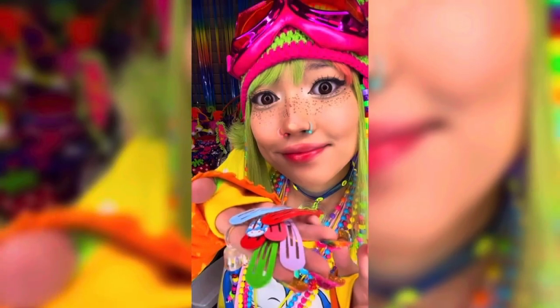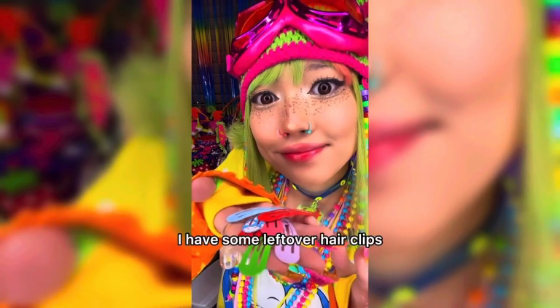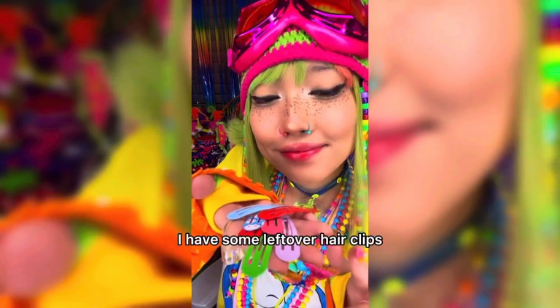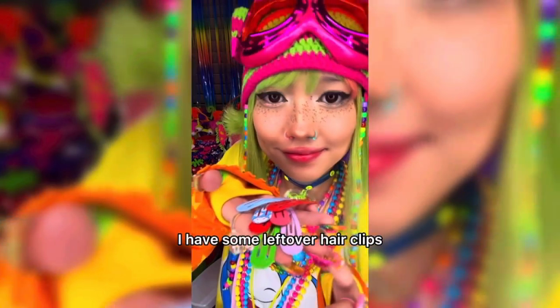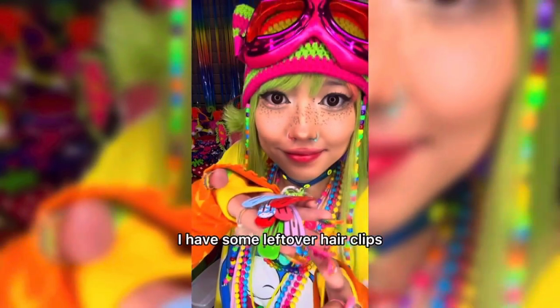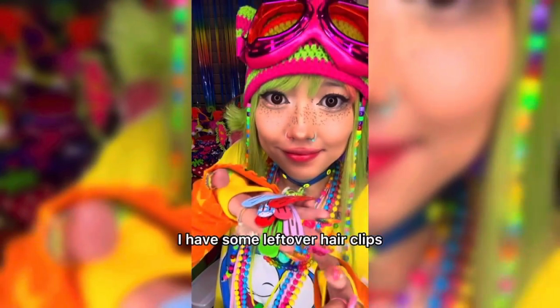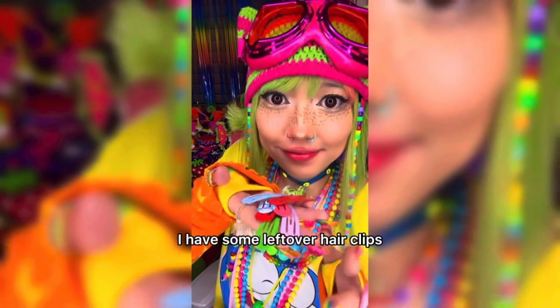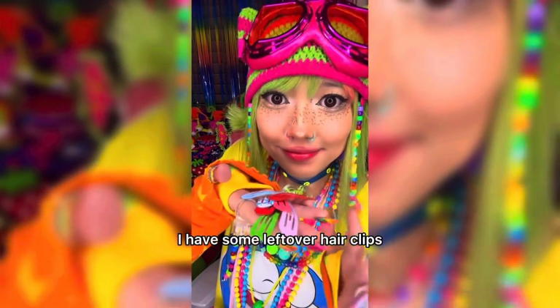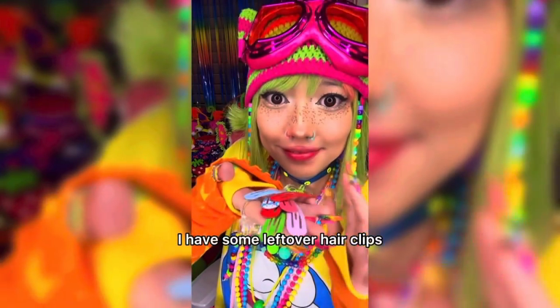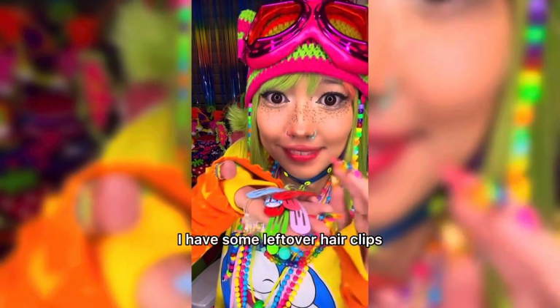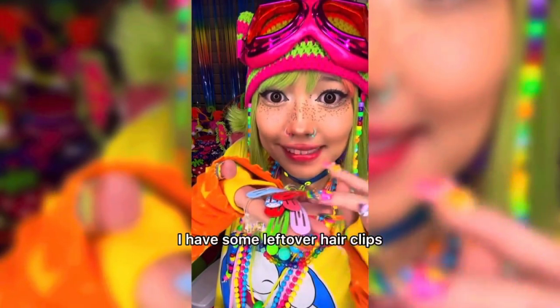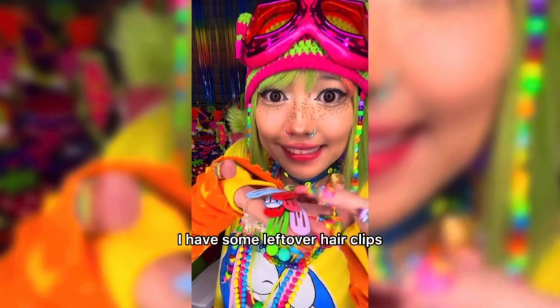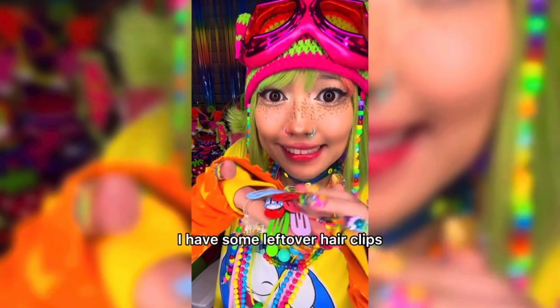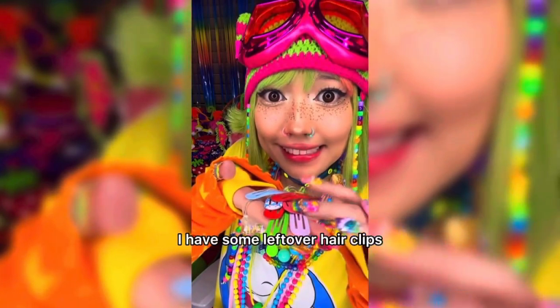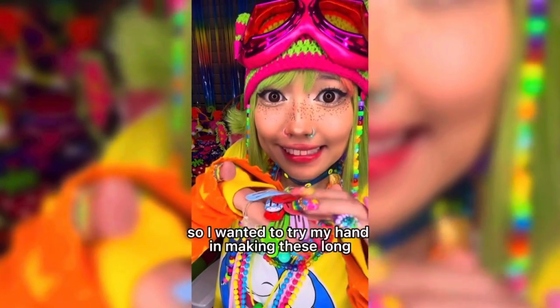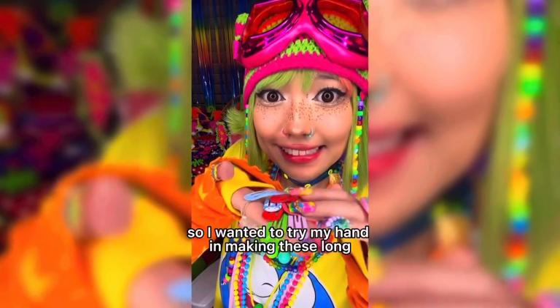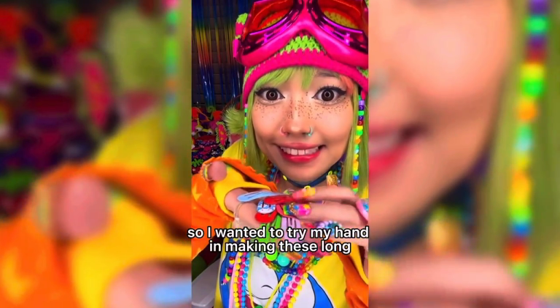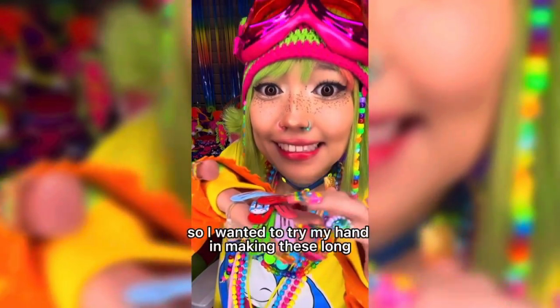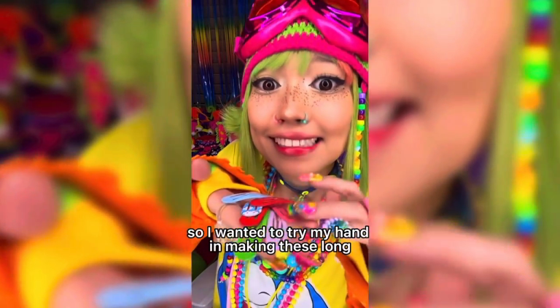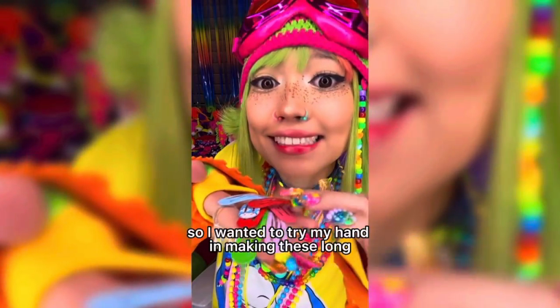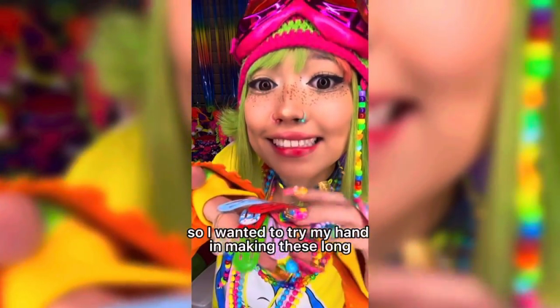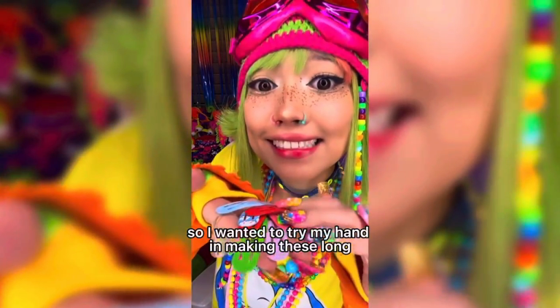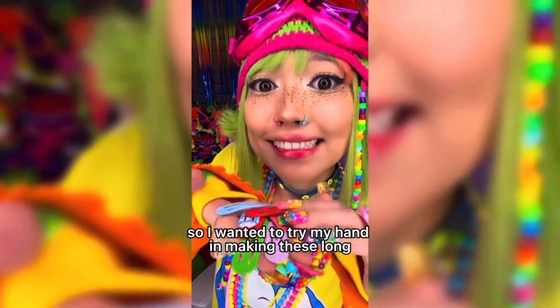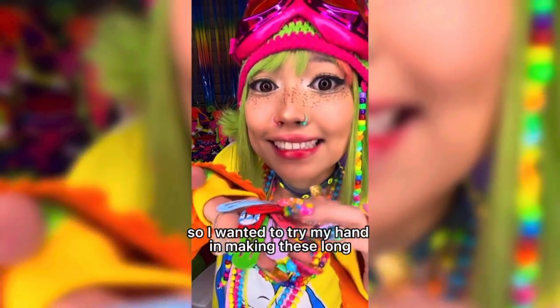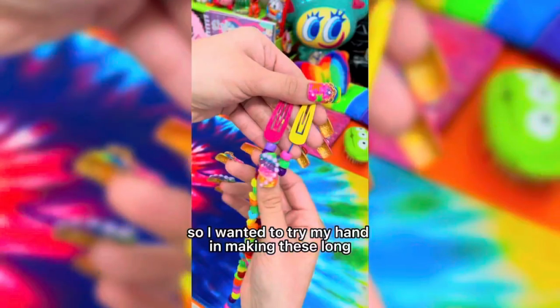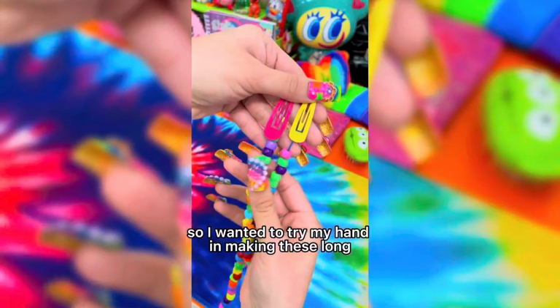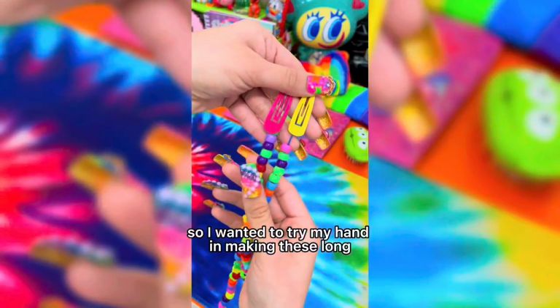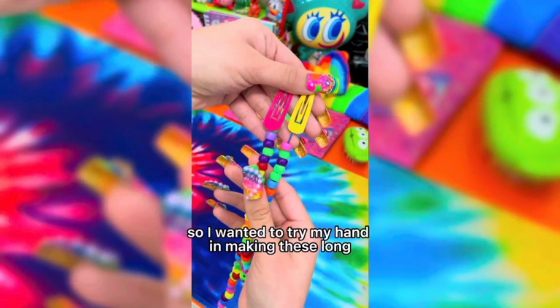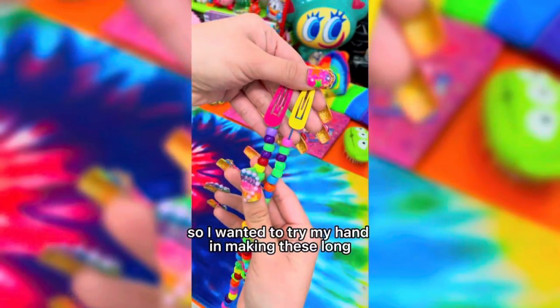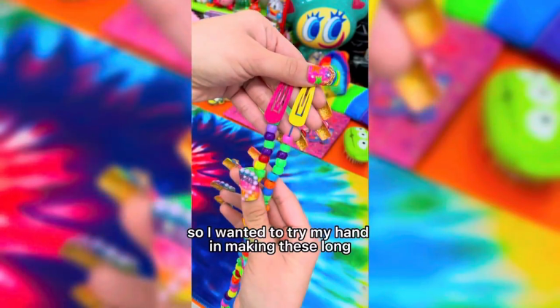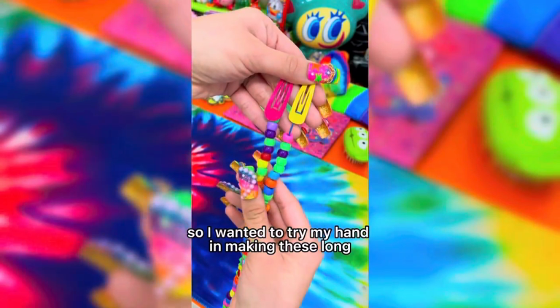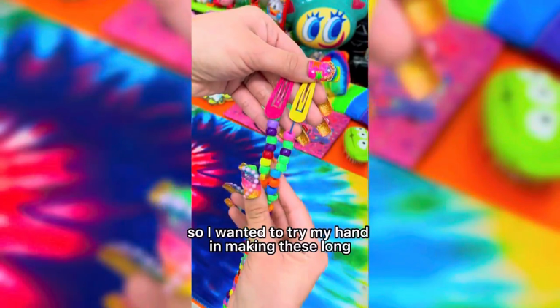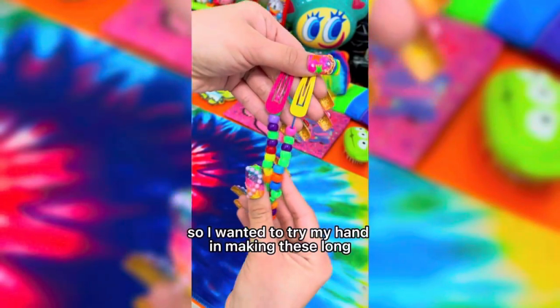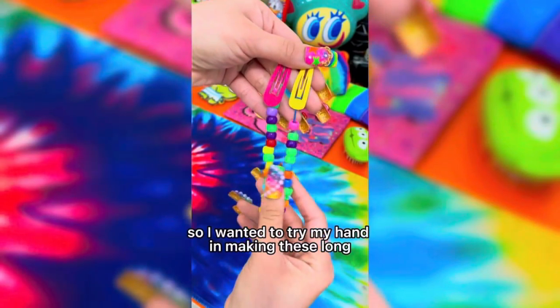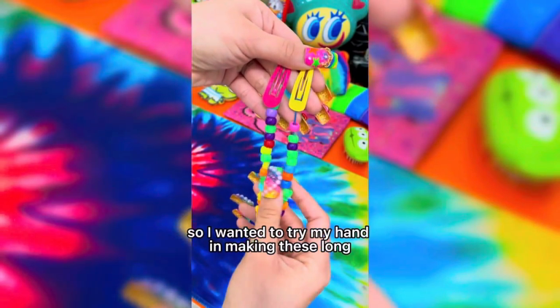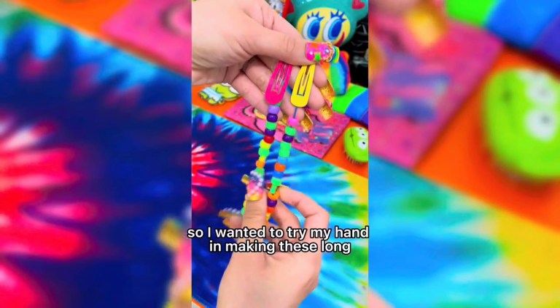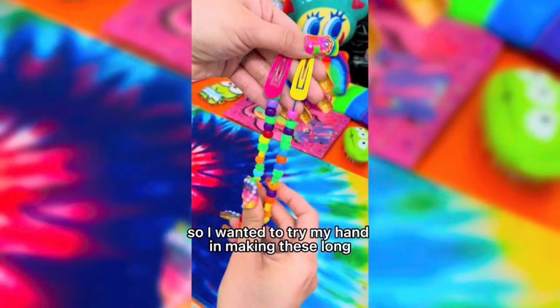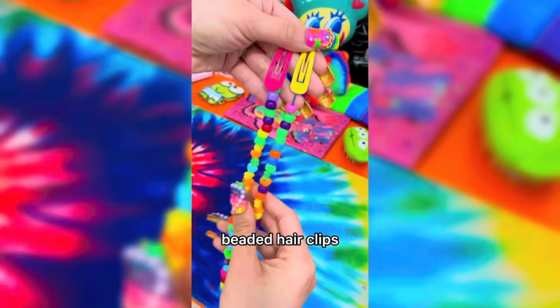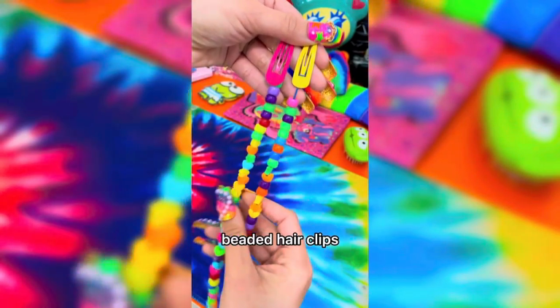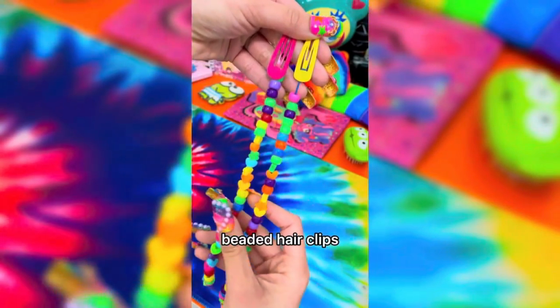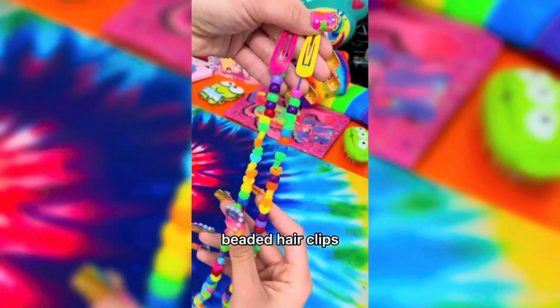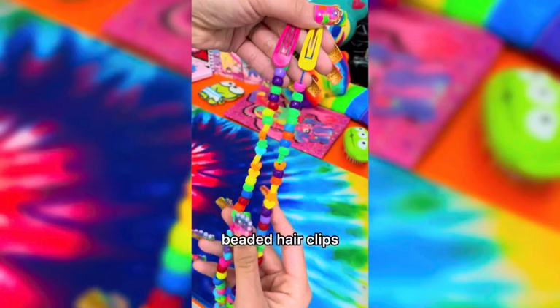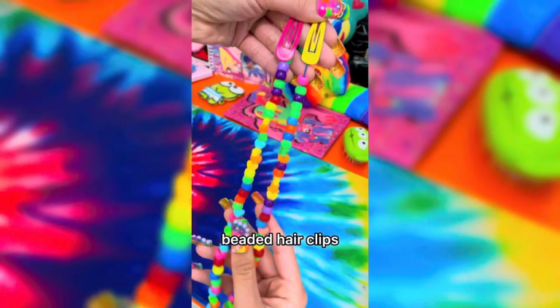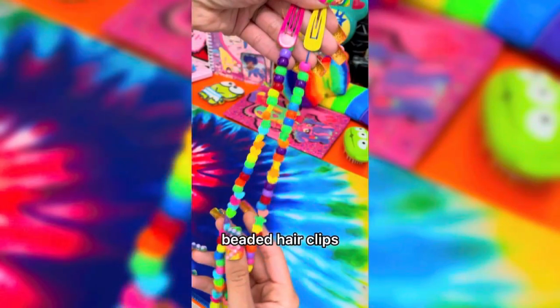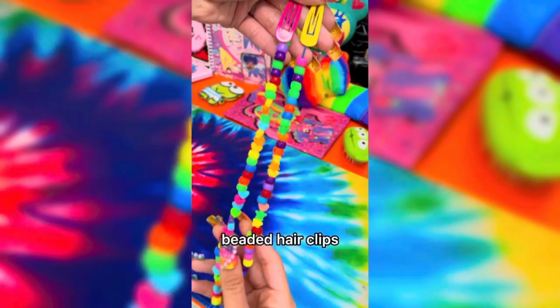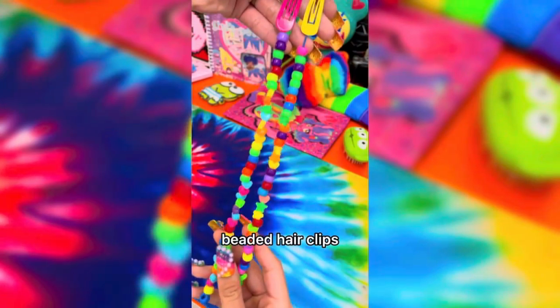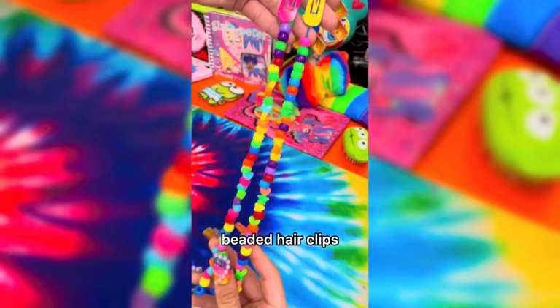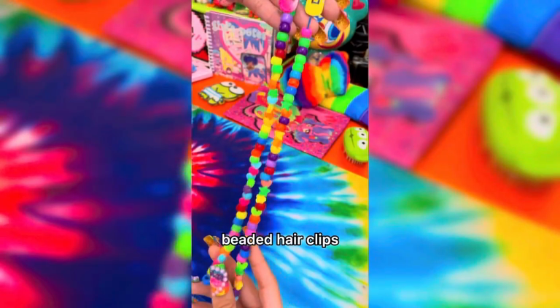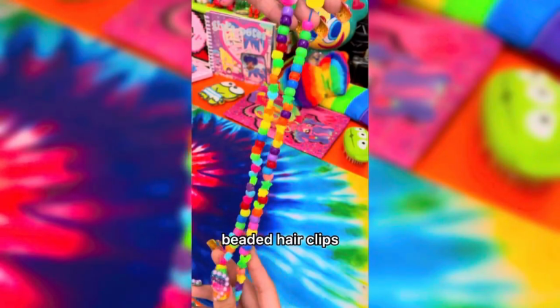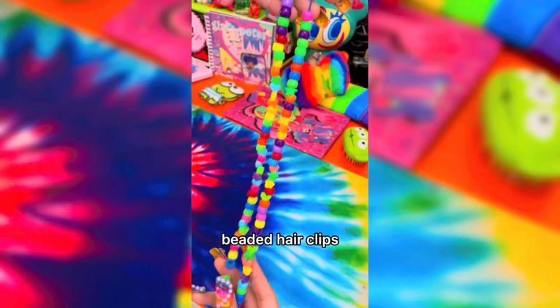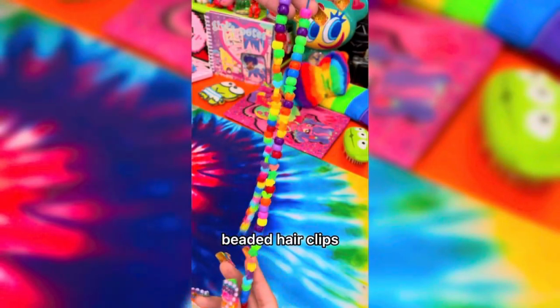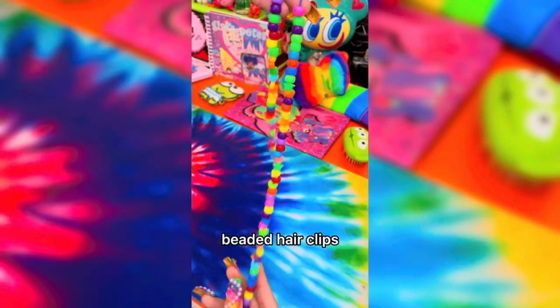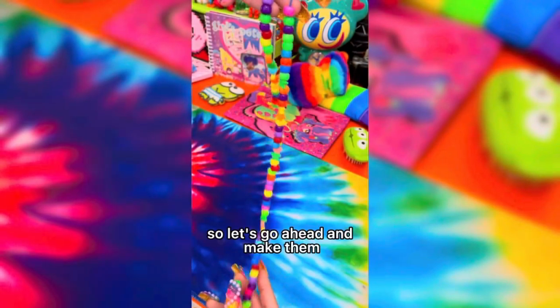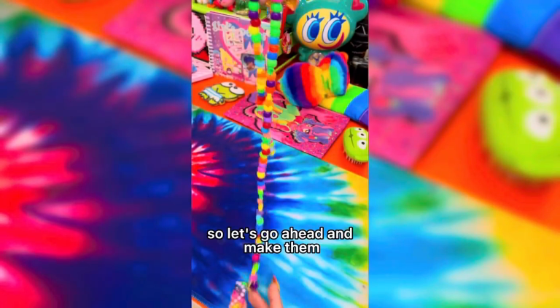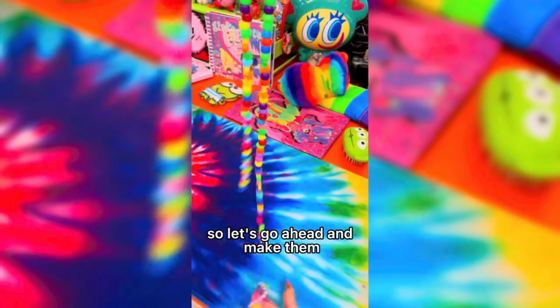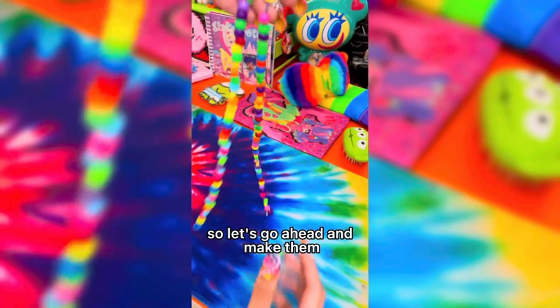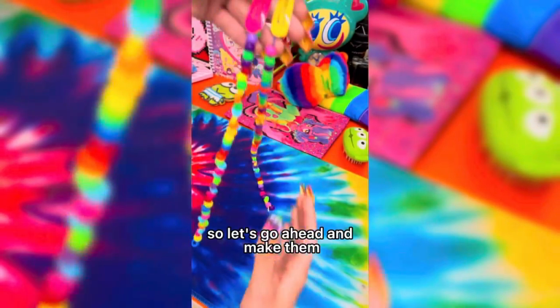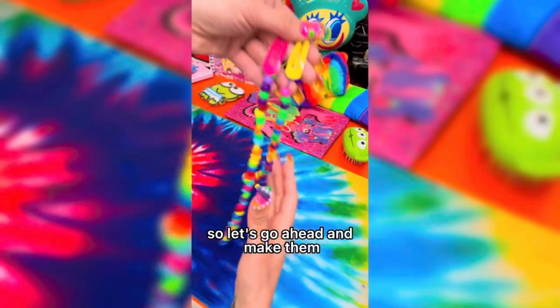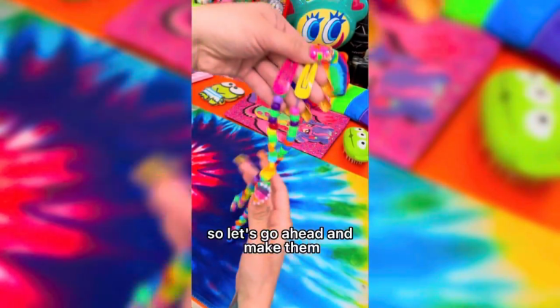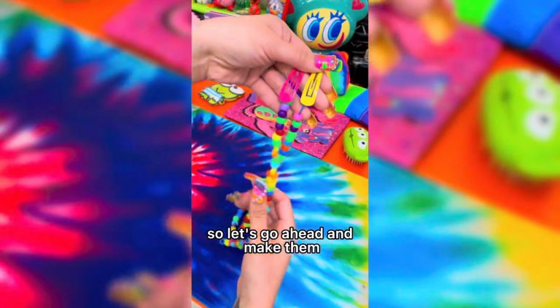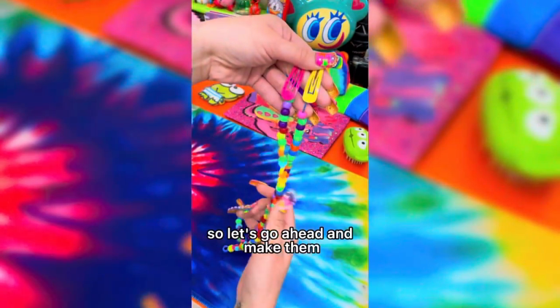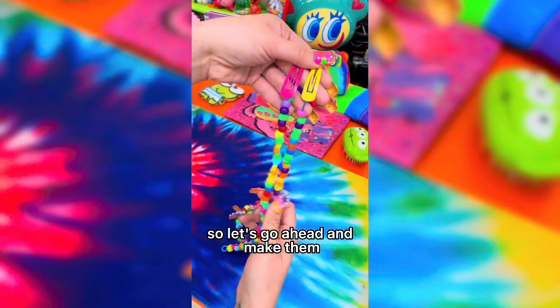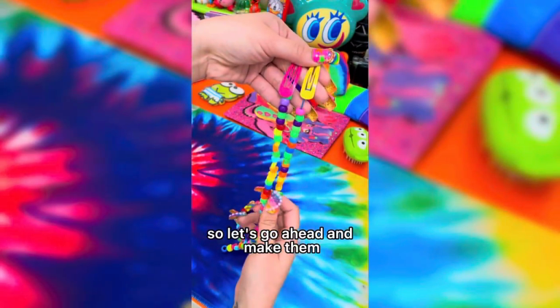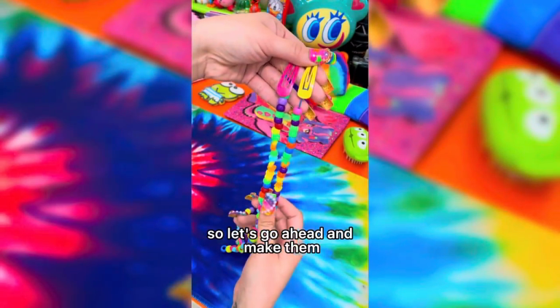I had some leftover hair clips, so I wanted to try my hand in making these long beaded hair clips. So let's go ahead and make them.